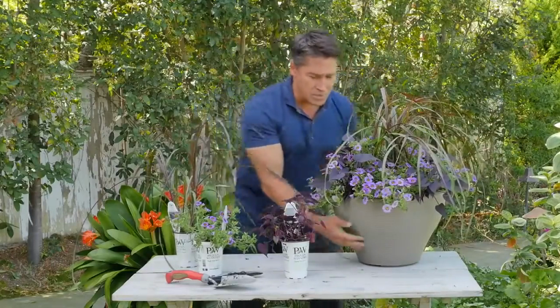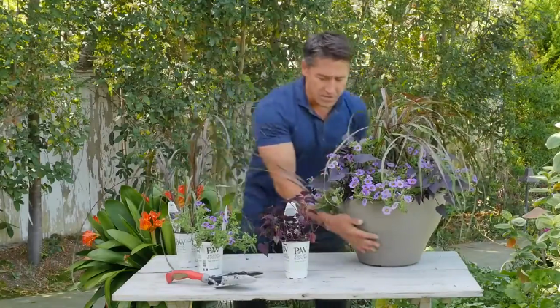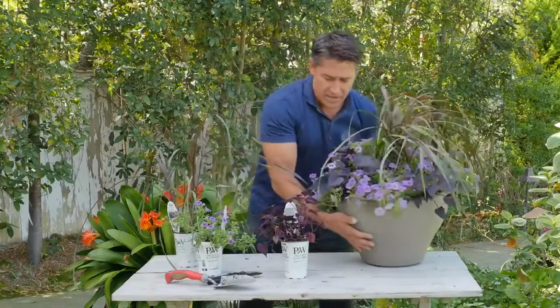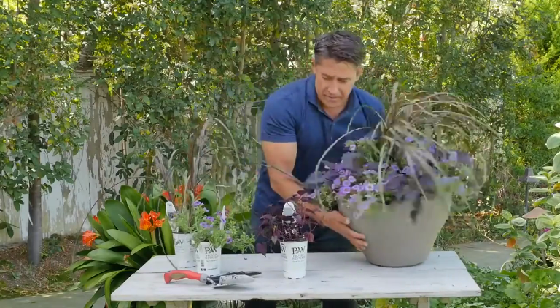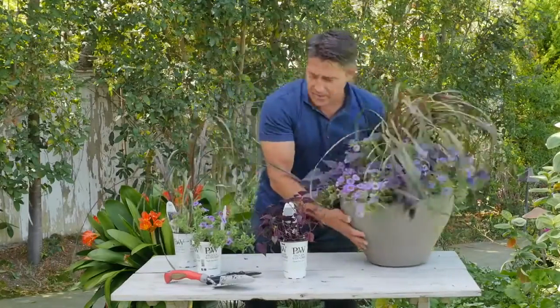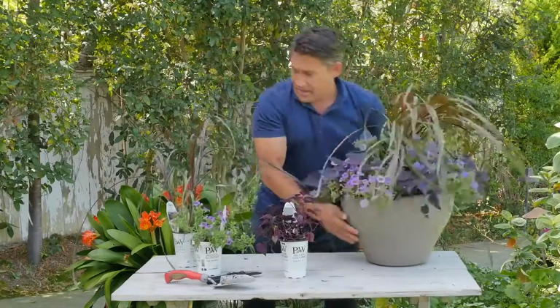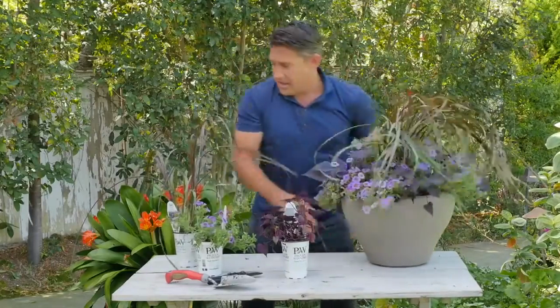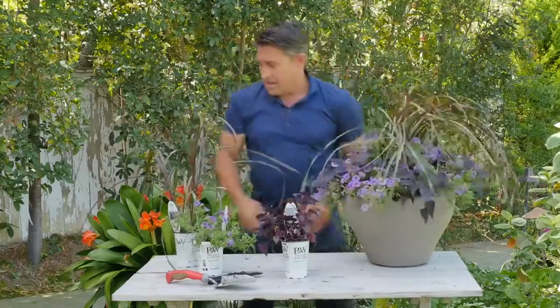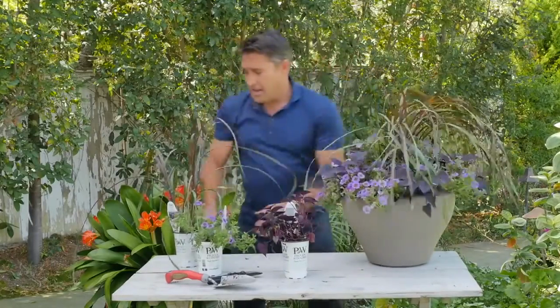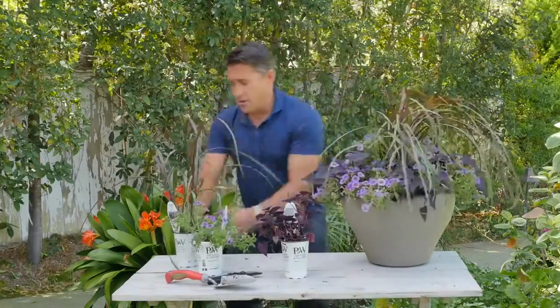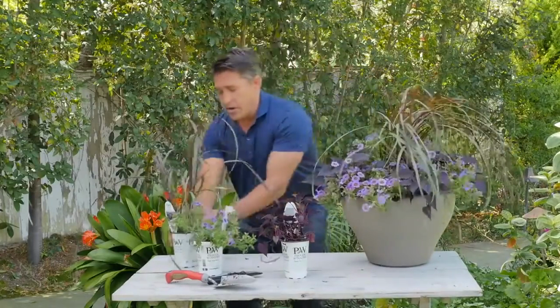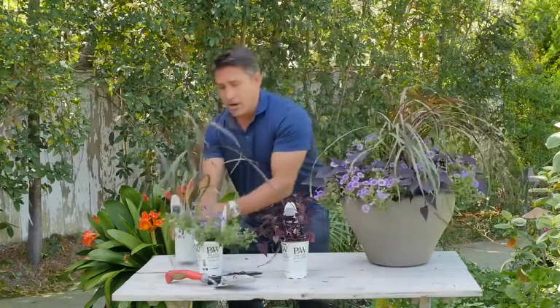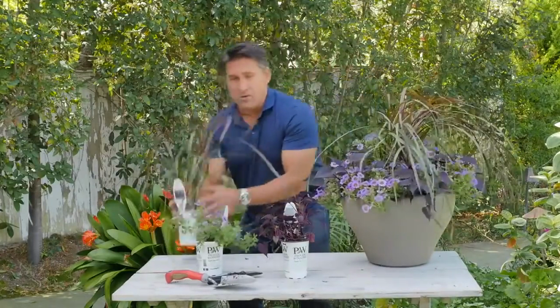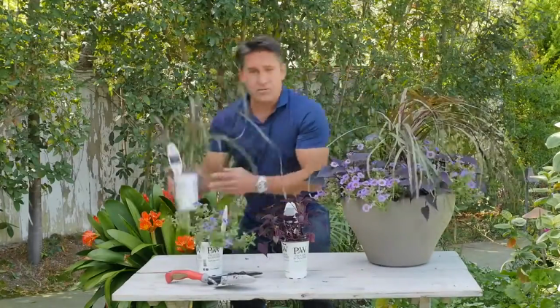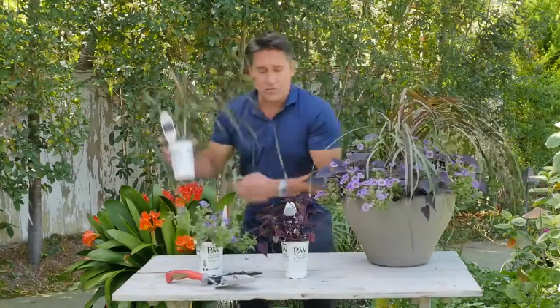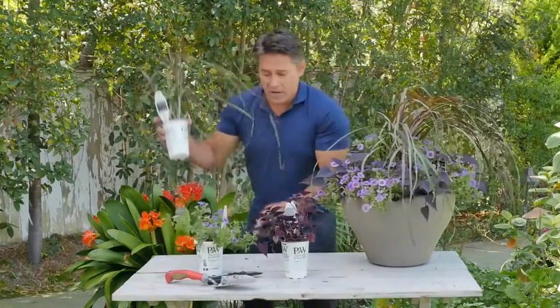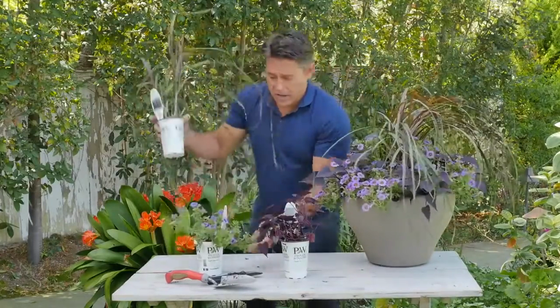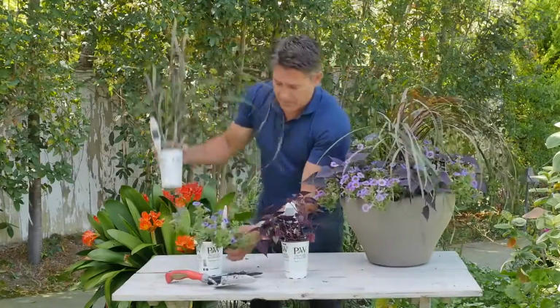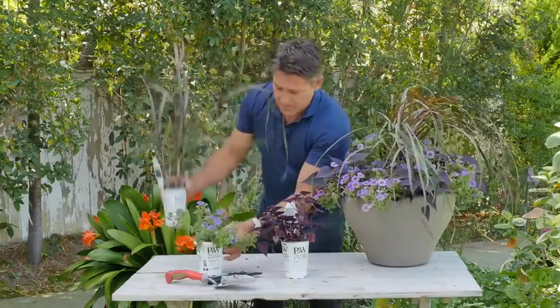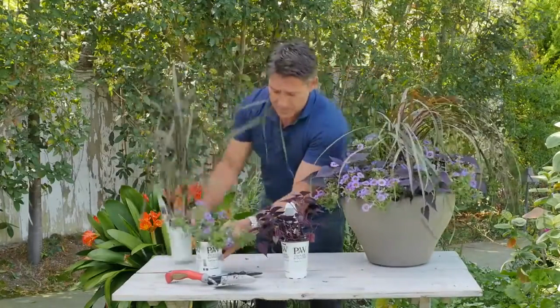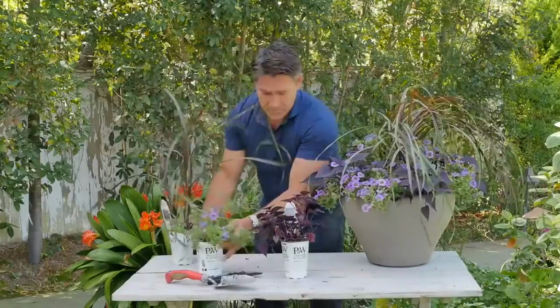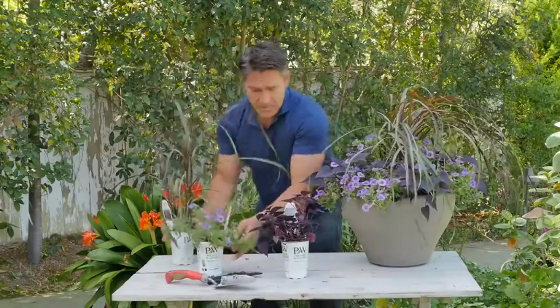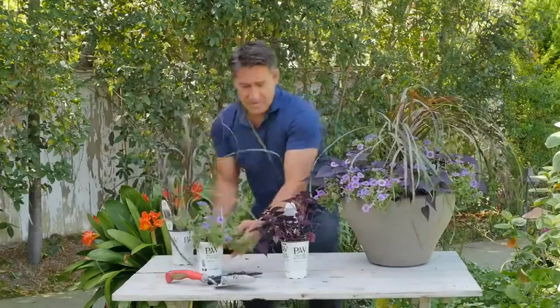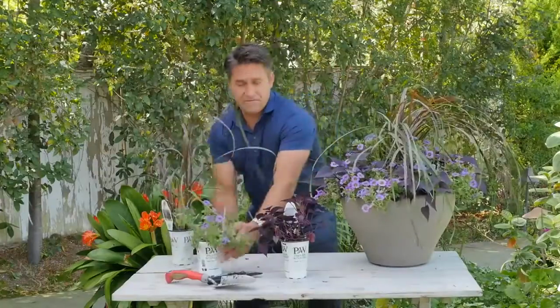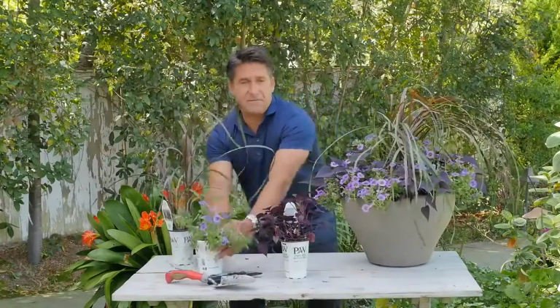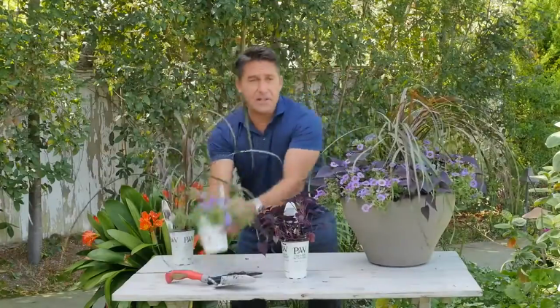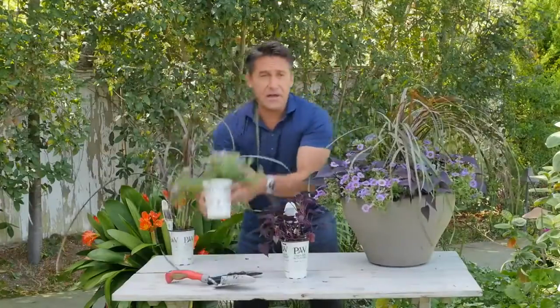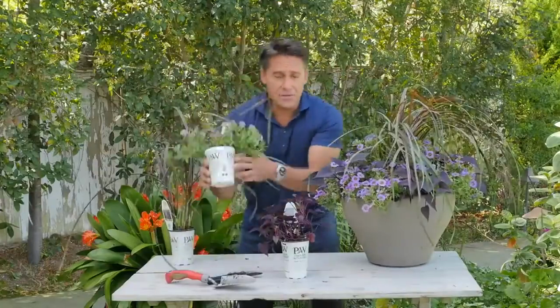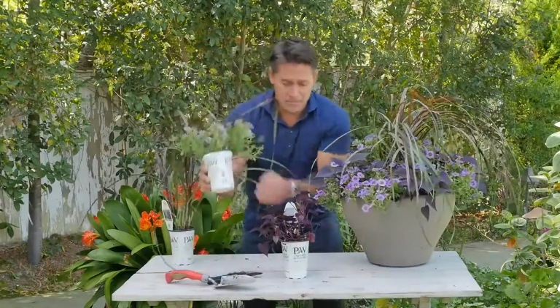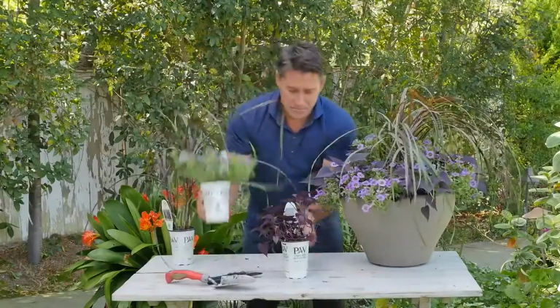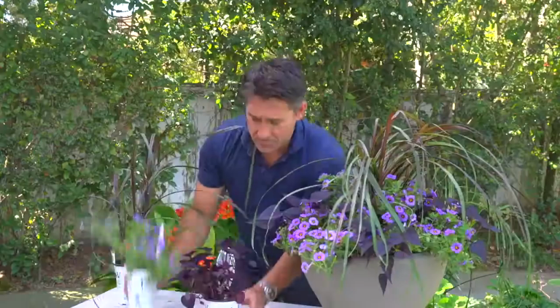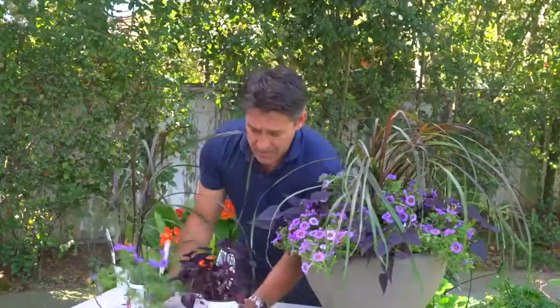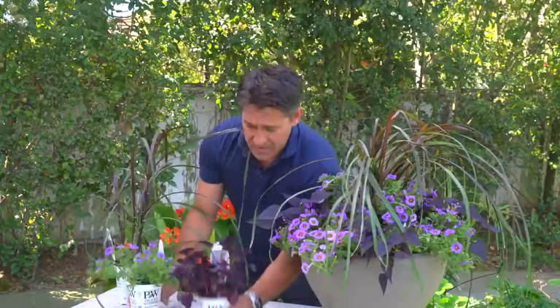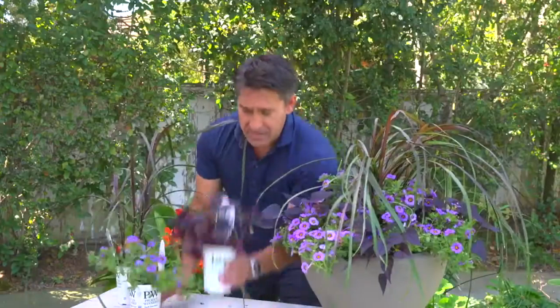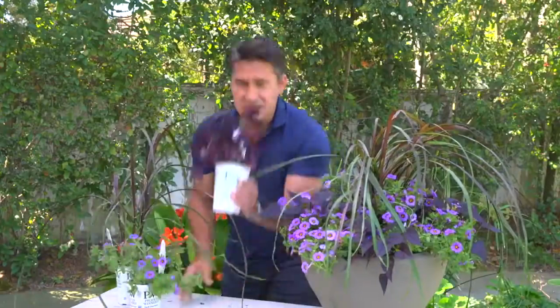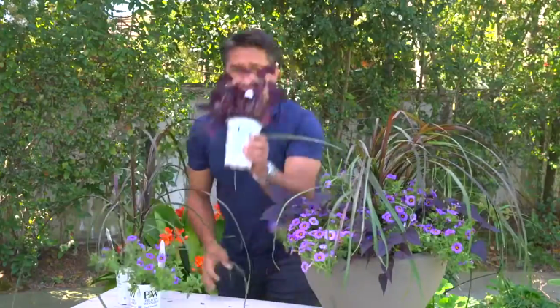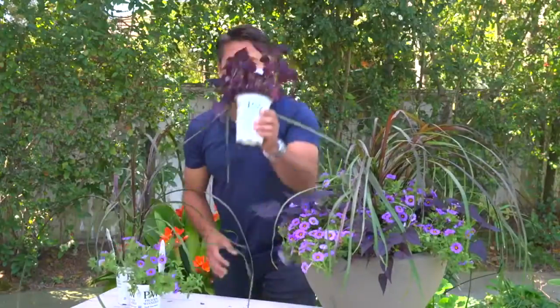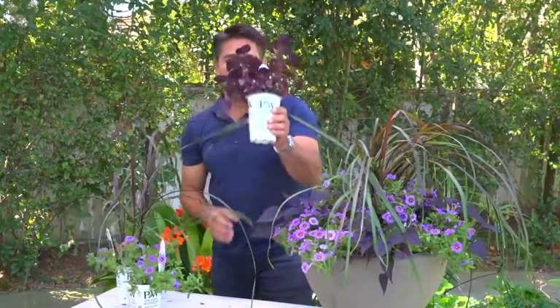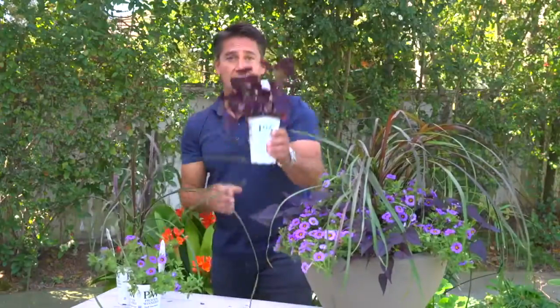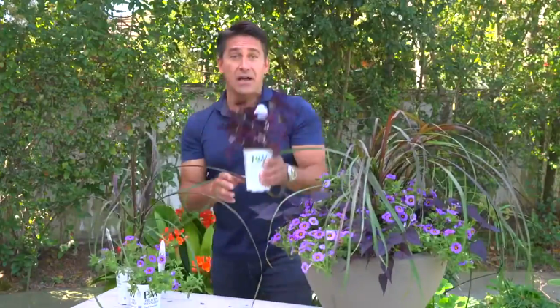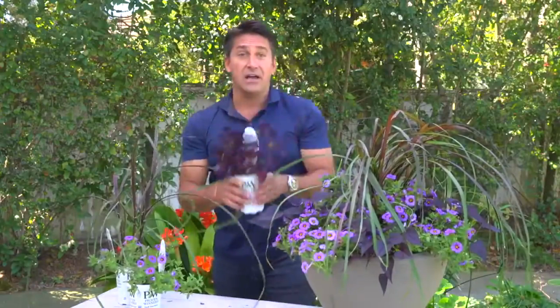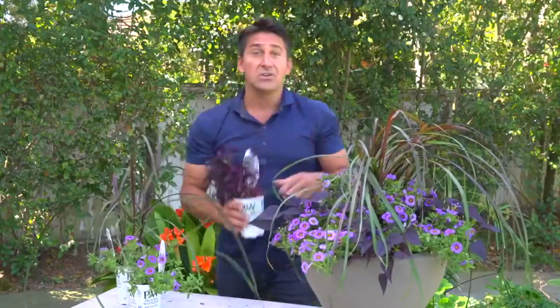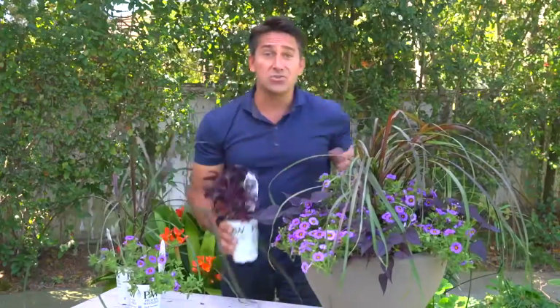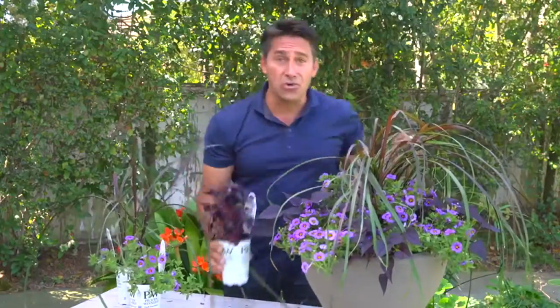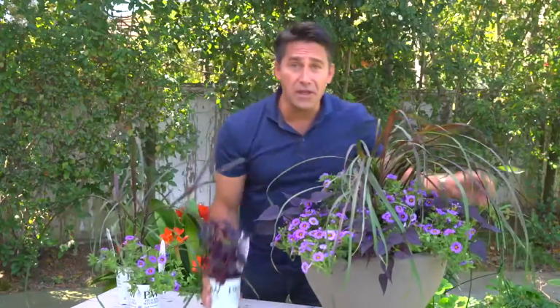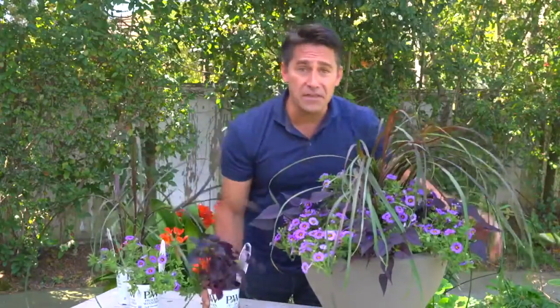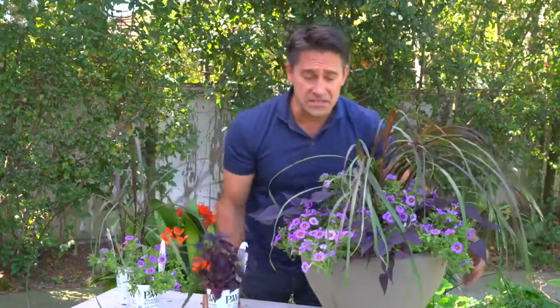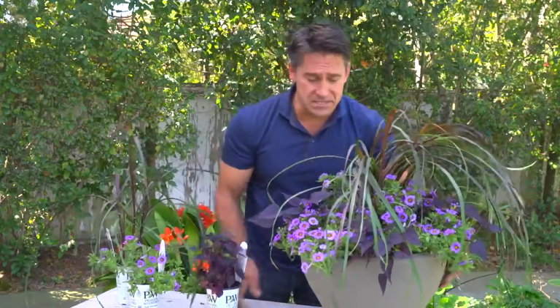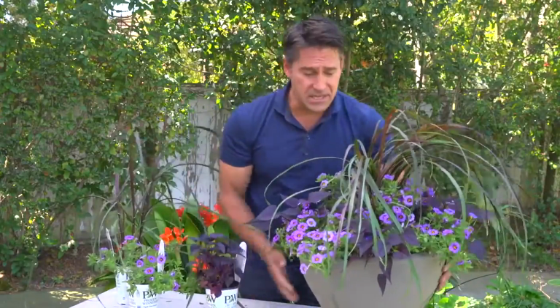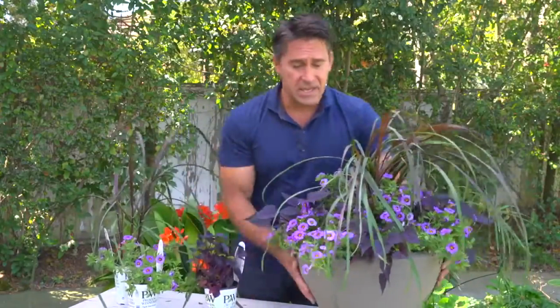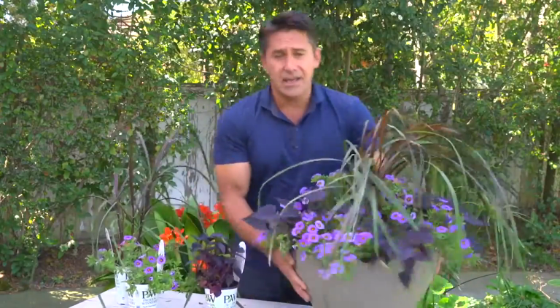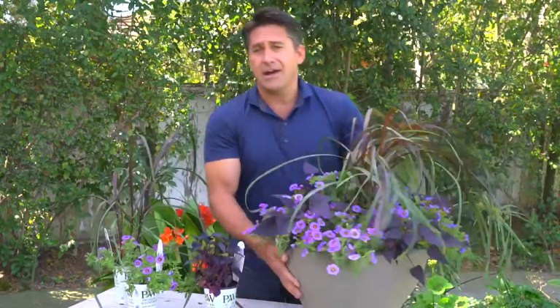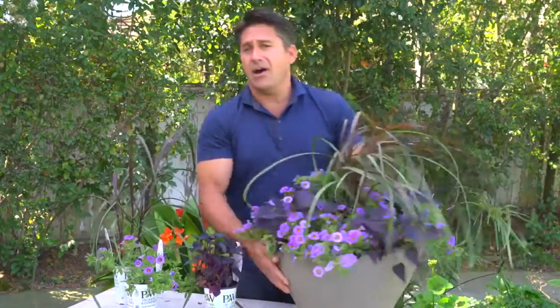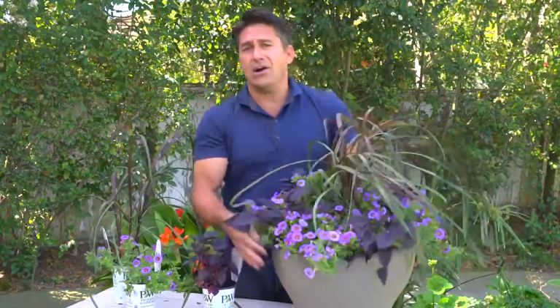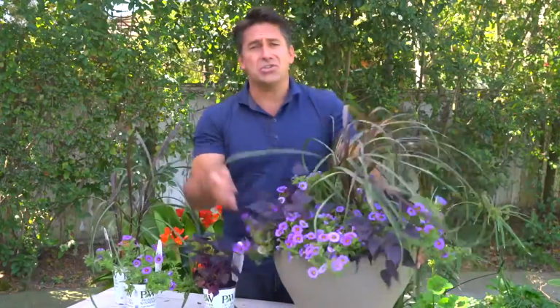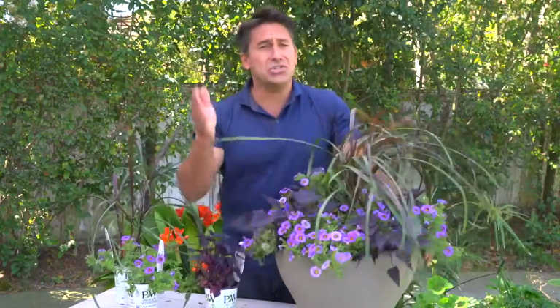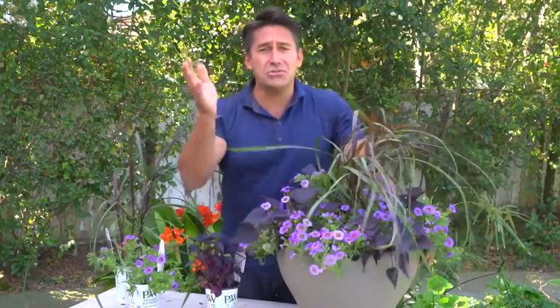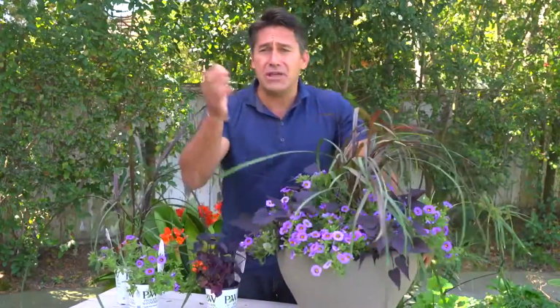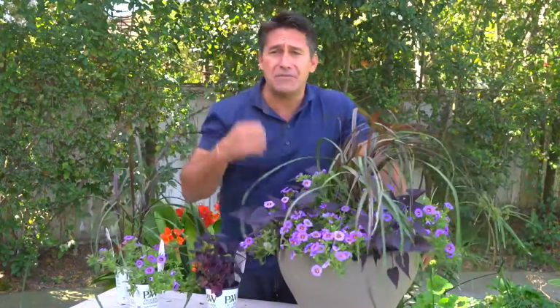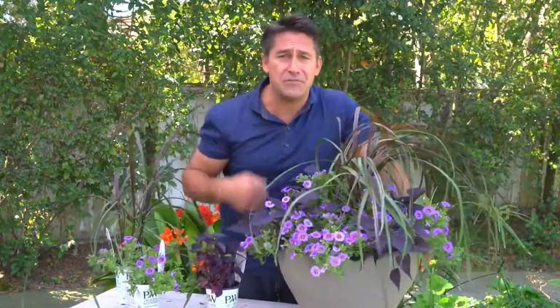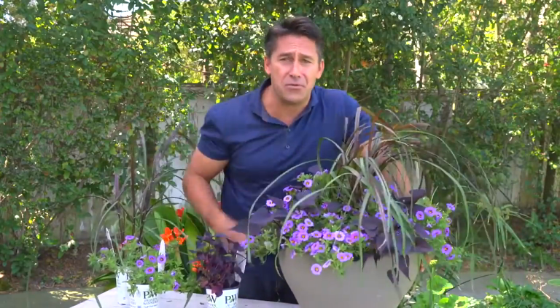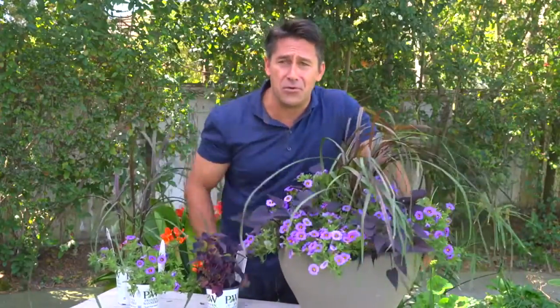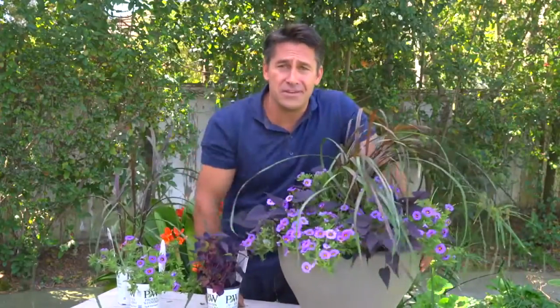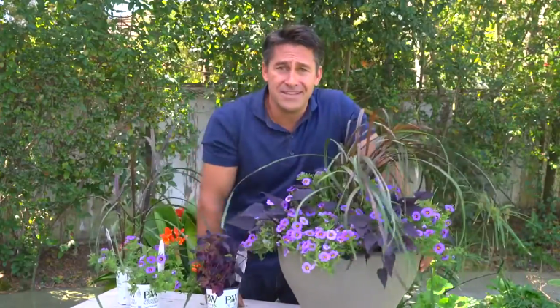But look at that. Thriller. Filler. Spiller. Try this — she'll love you for it.